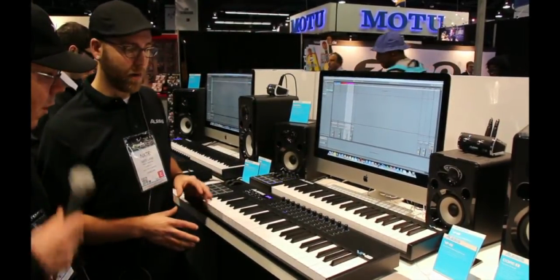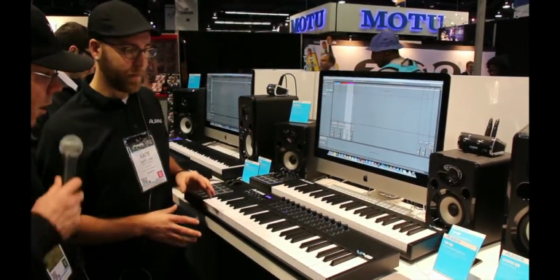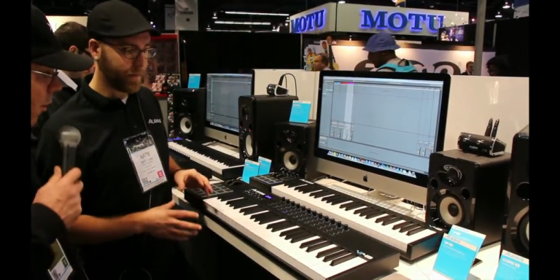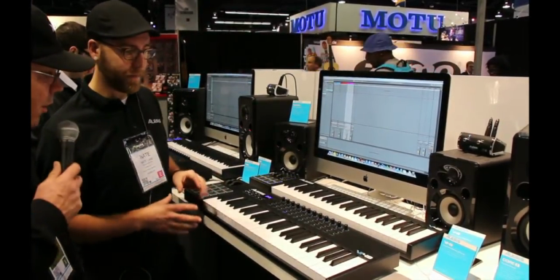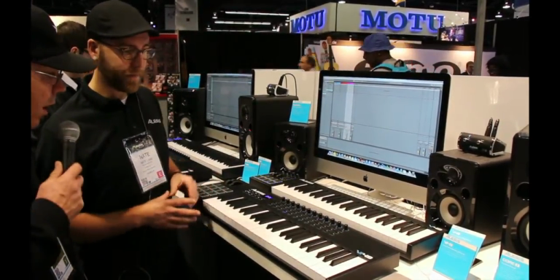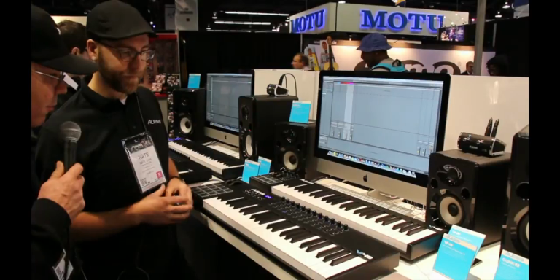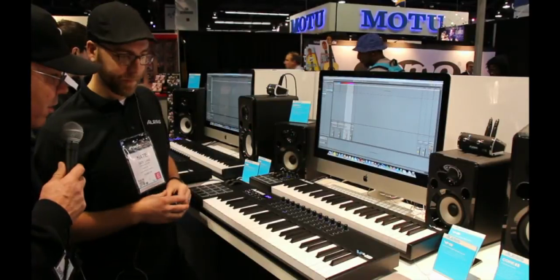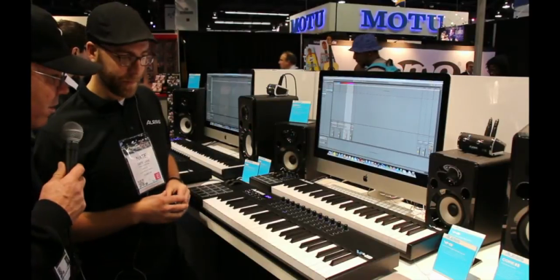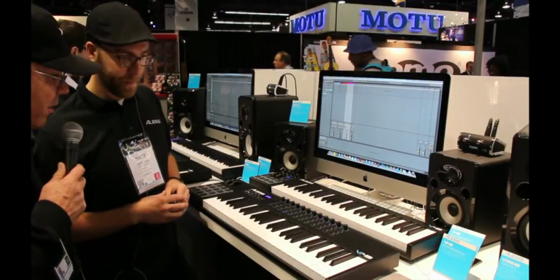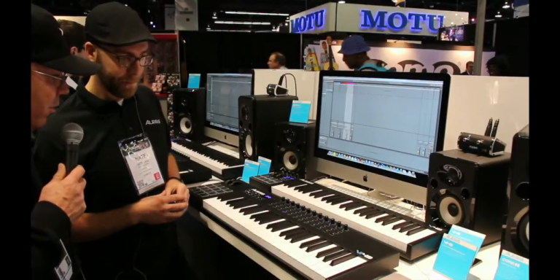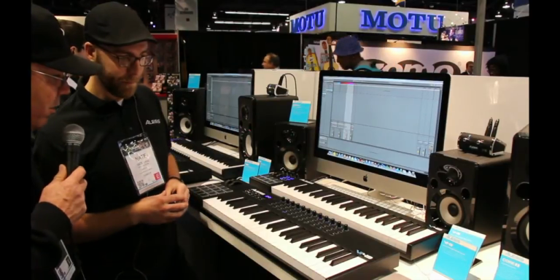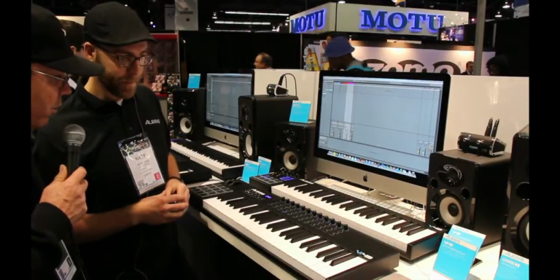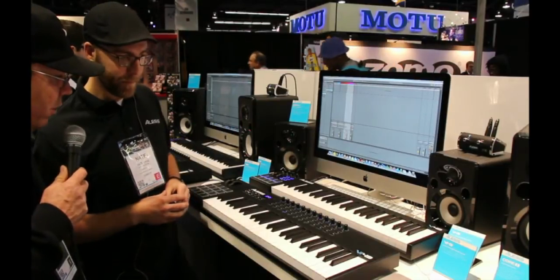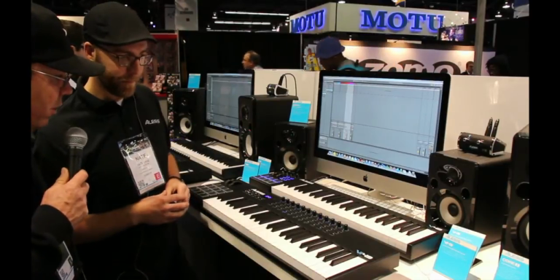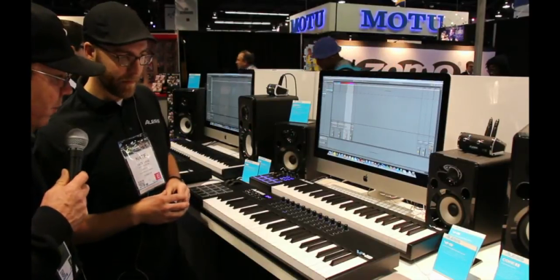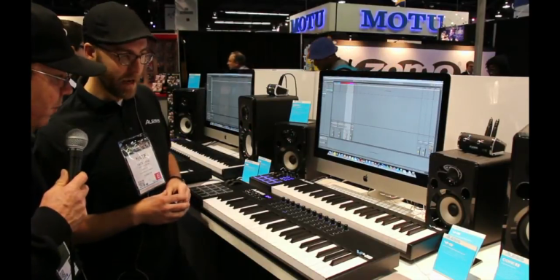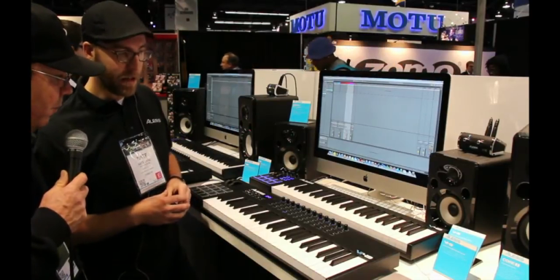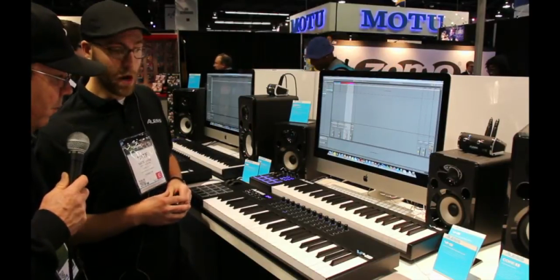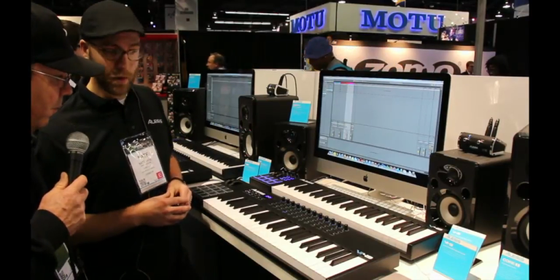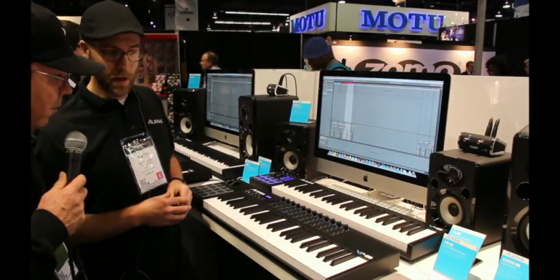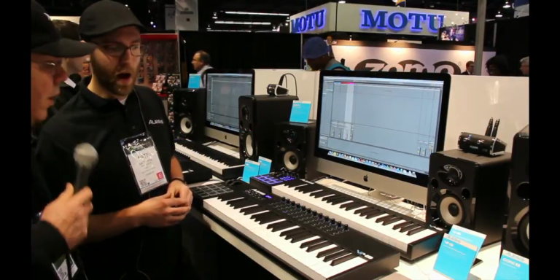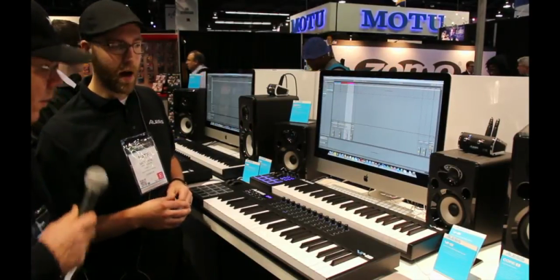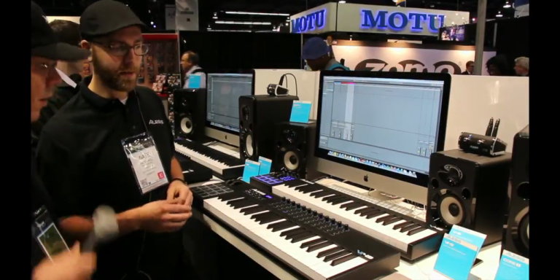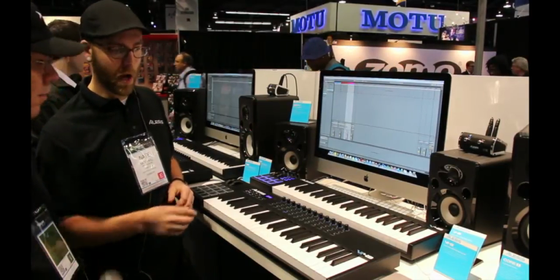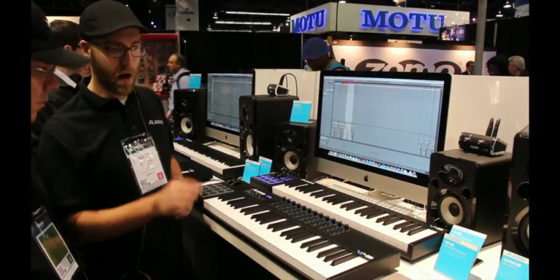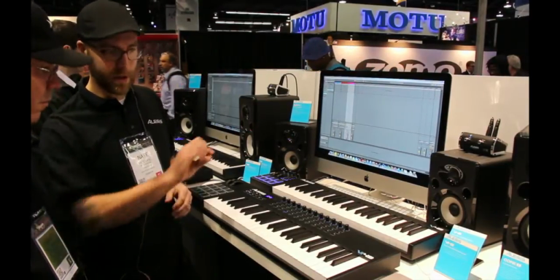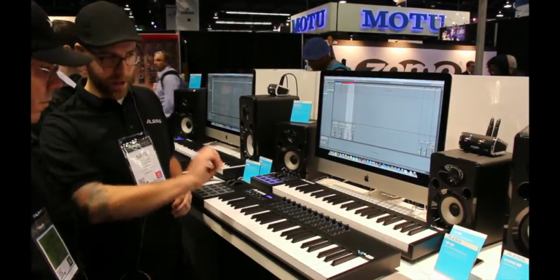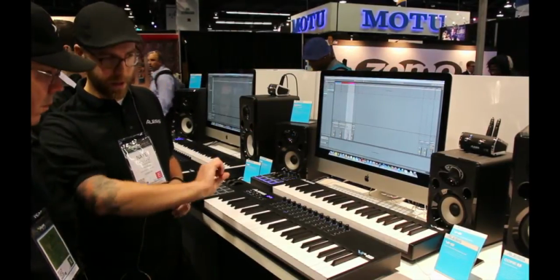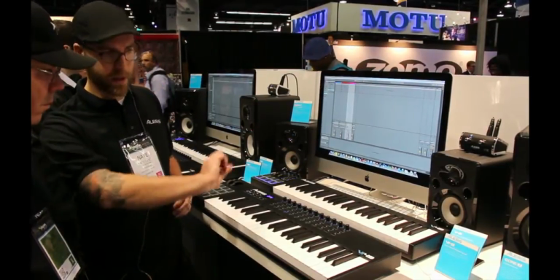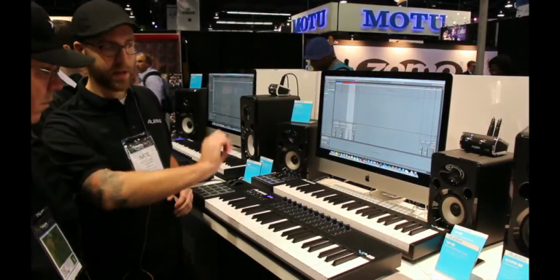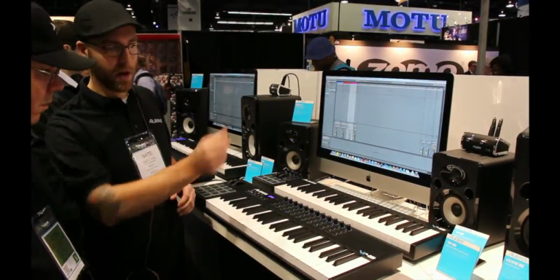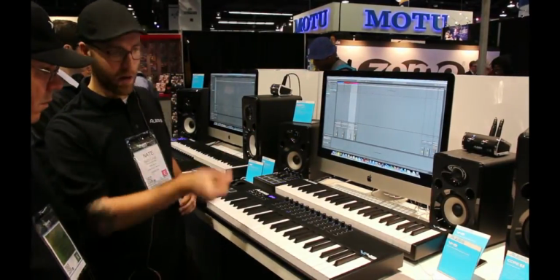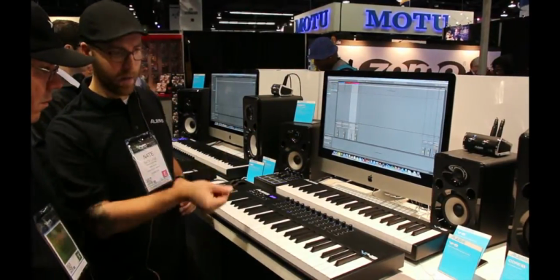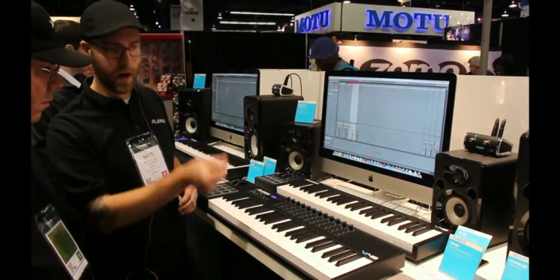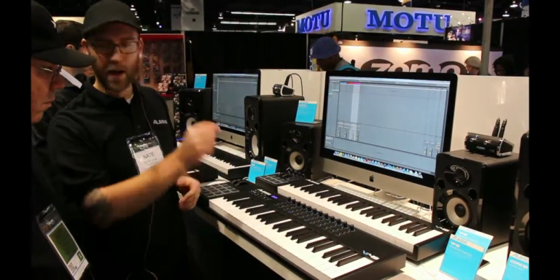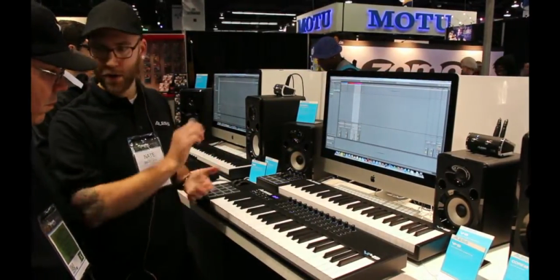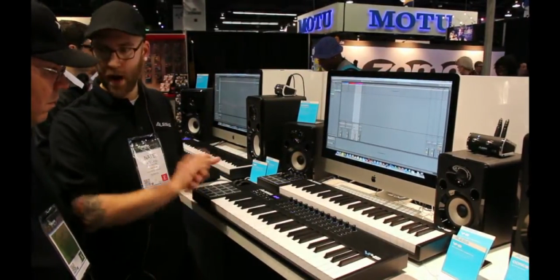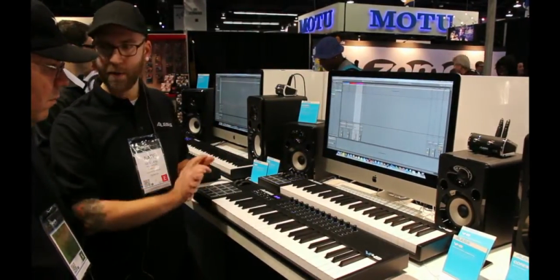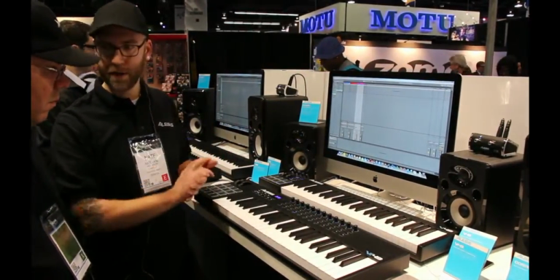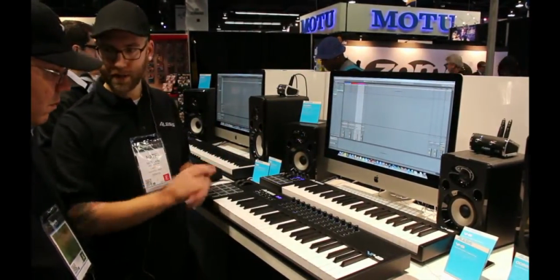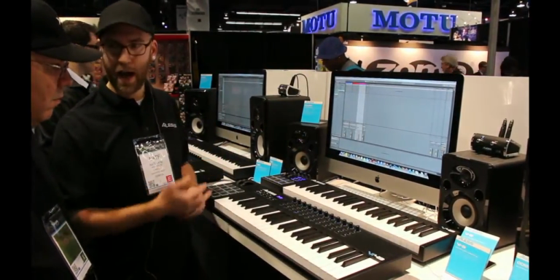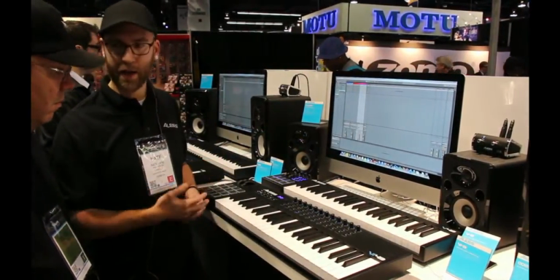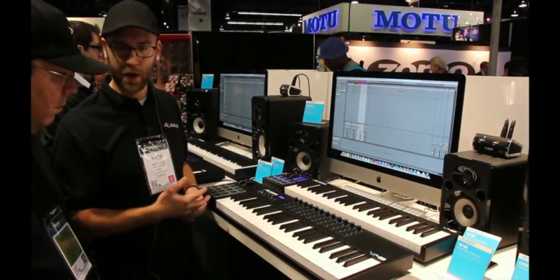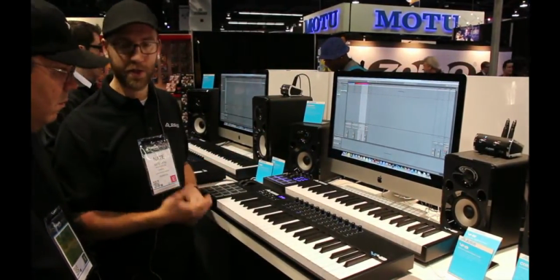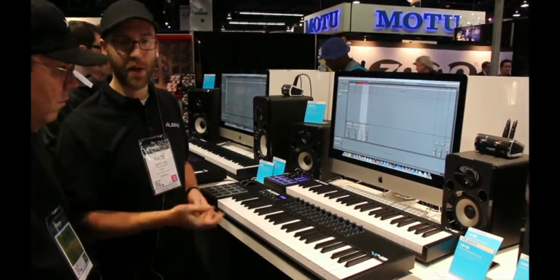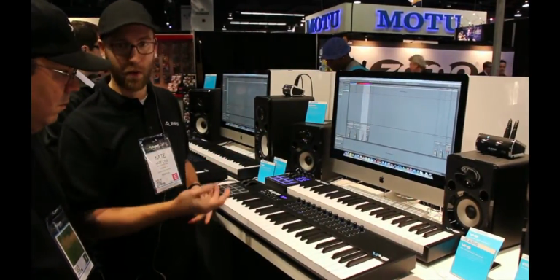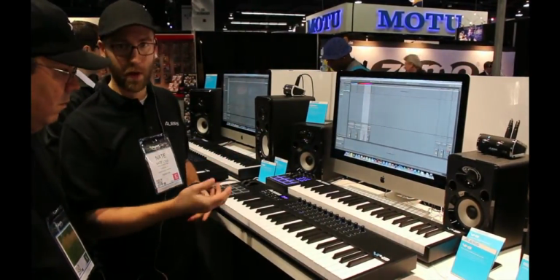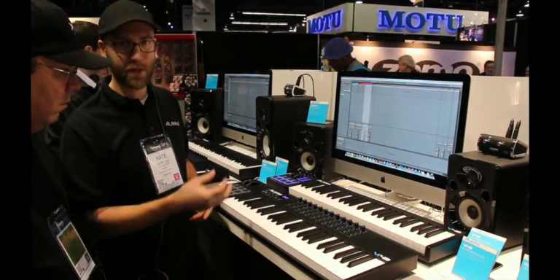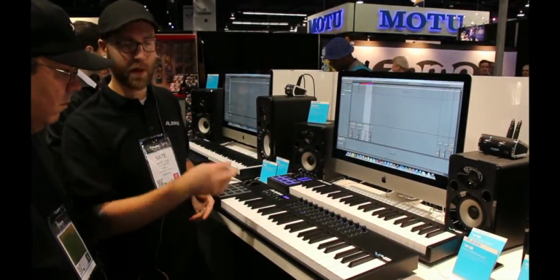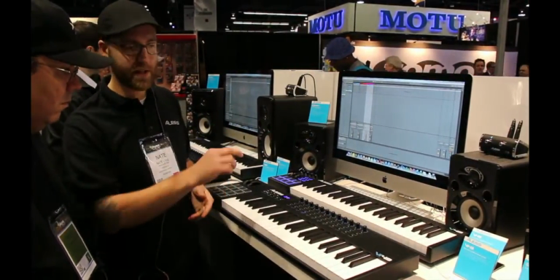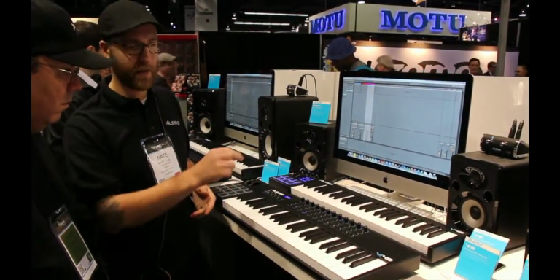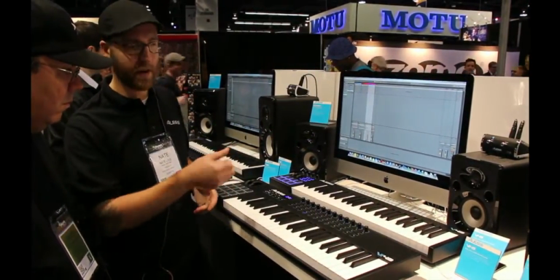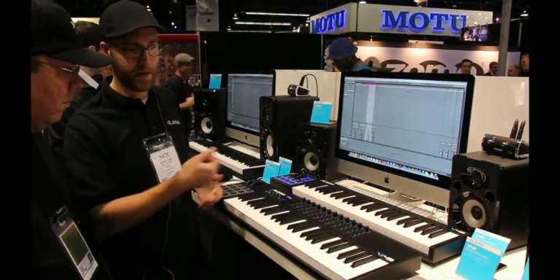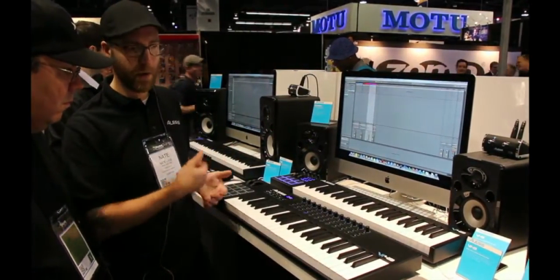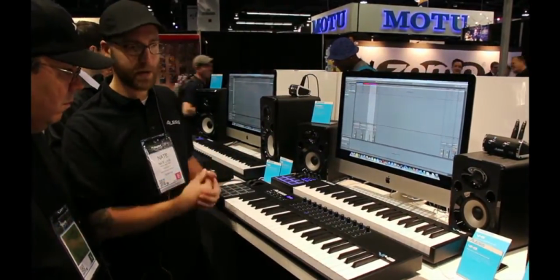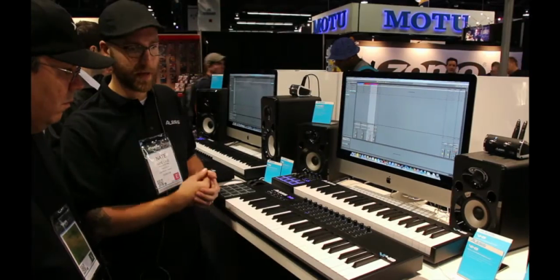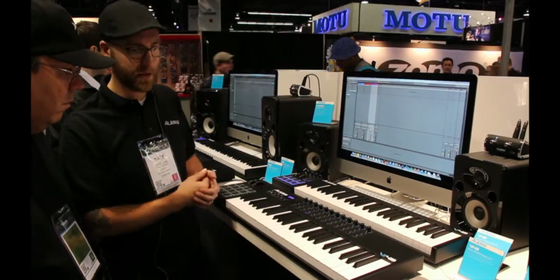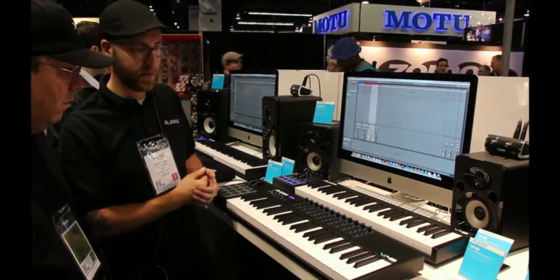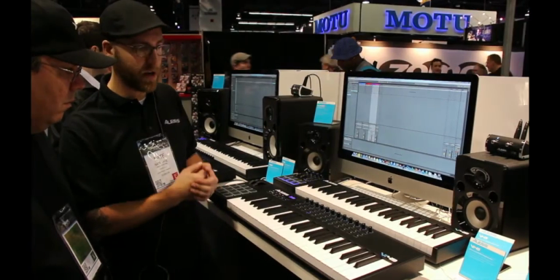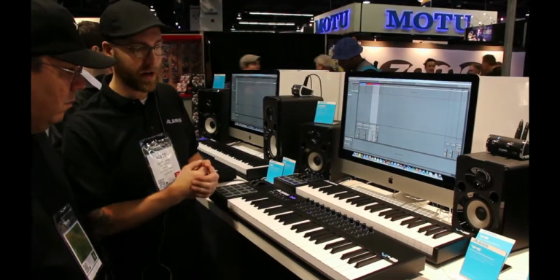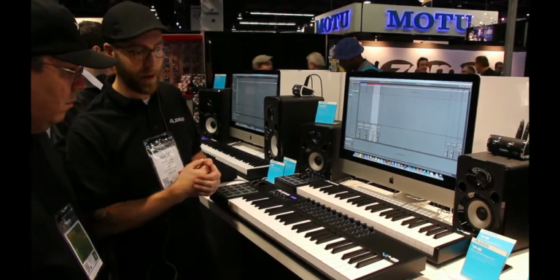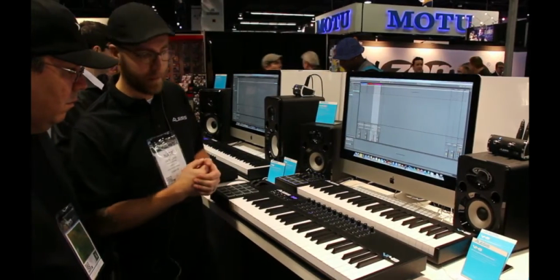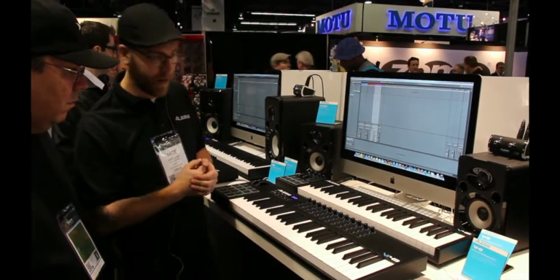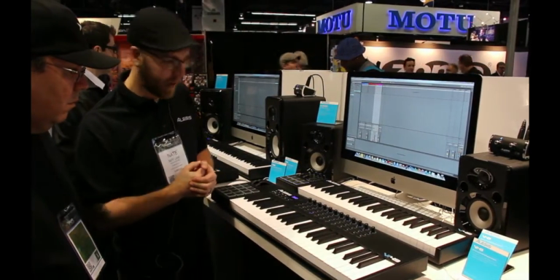The knobs are not continuous — they are 0 to 127 knobs, since we're talking about MIDI.